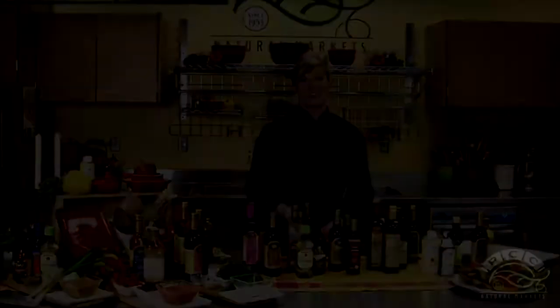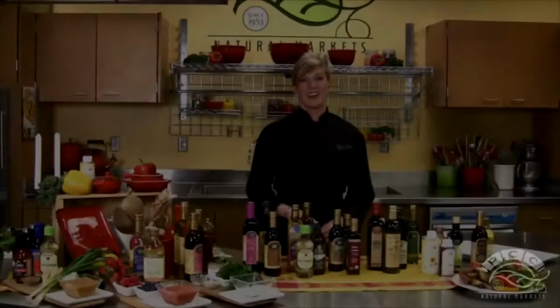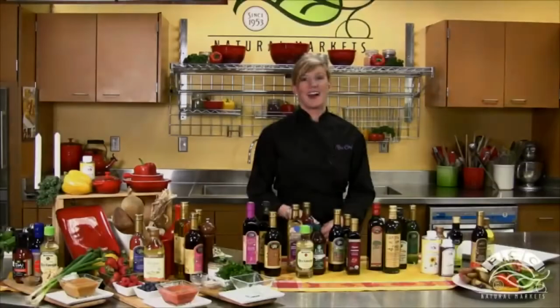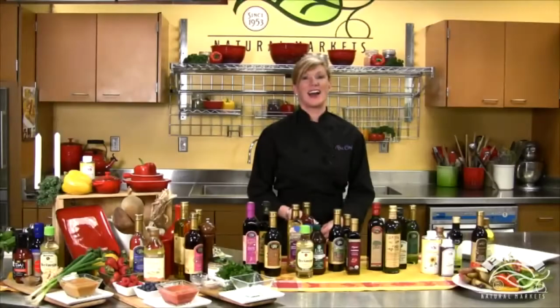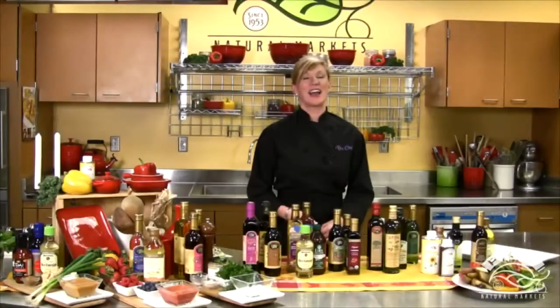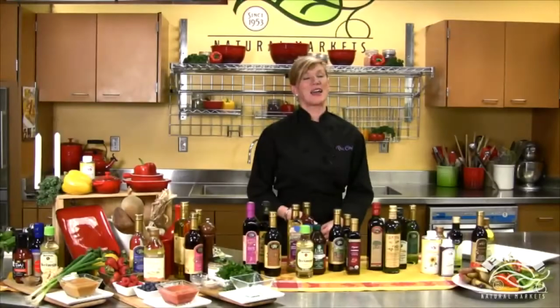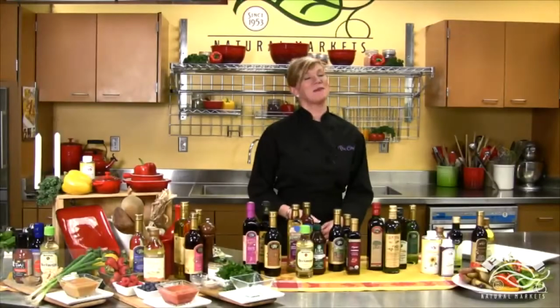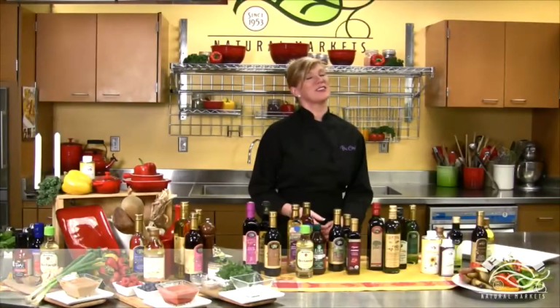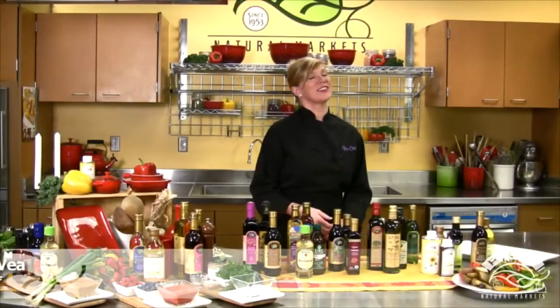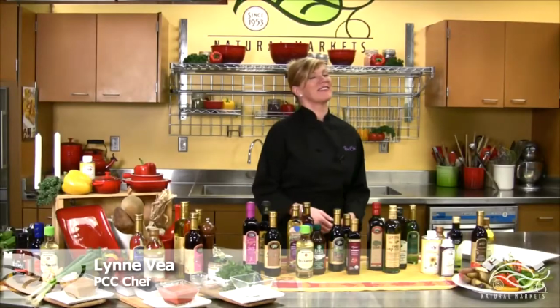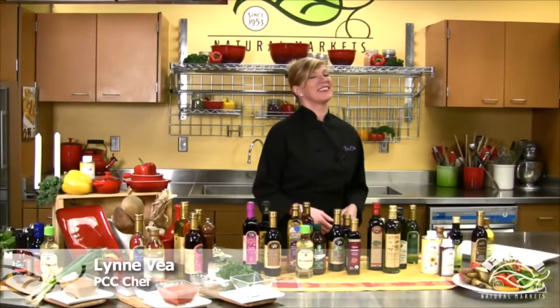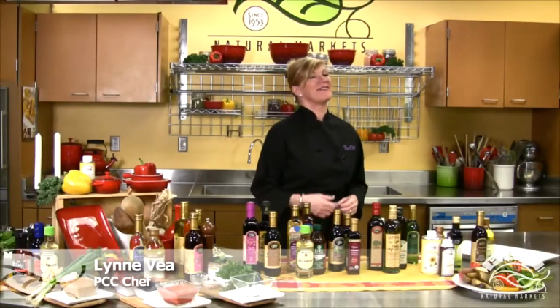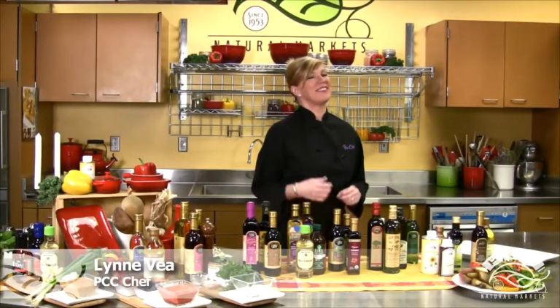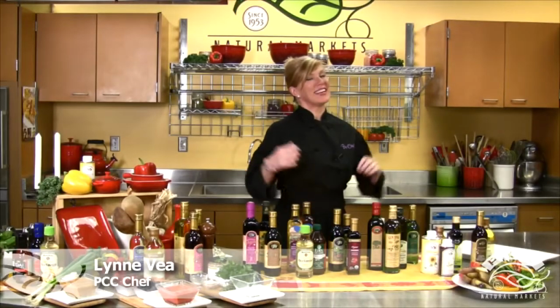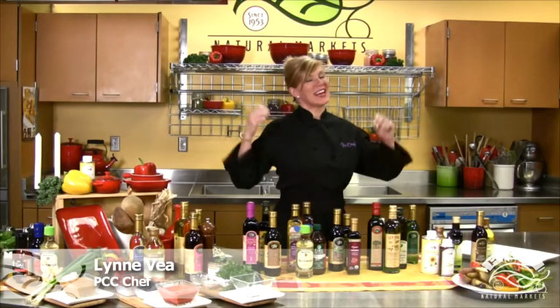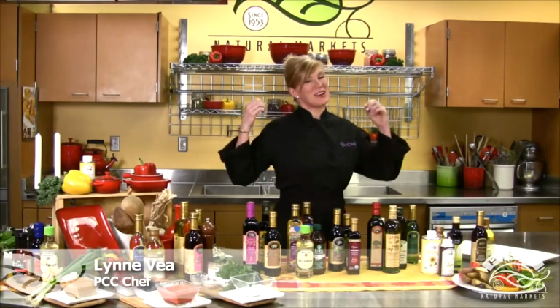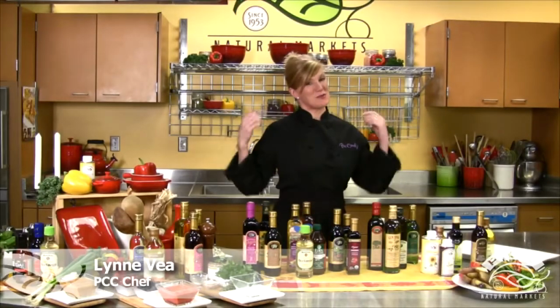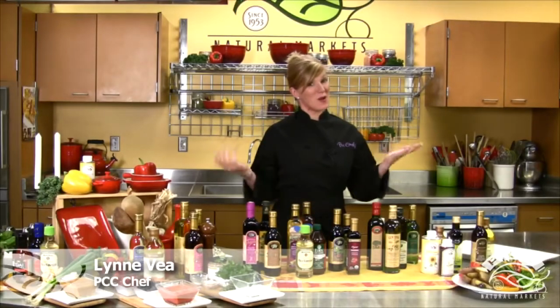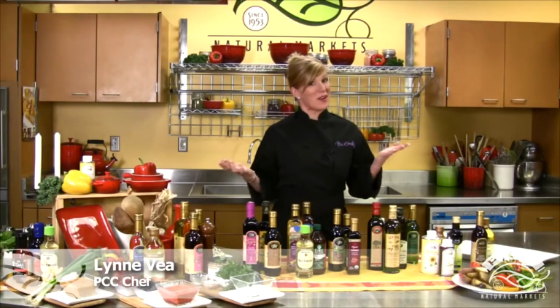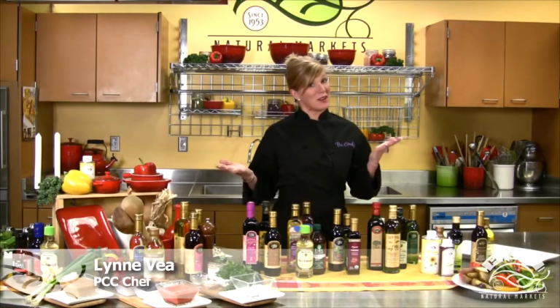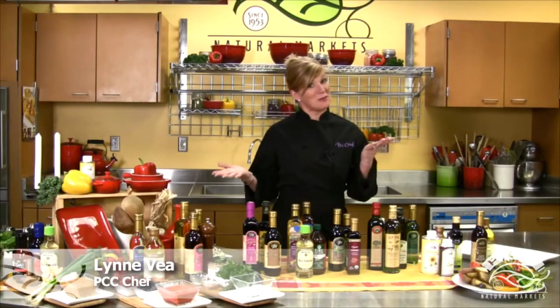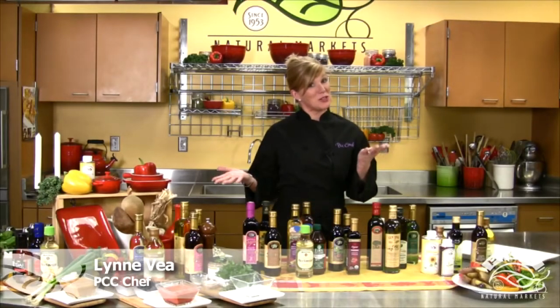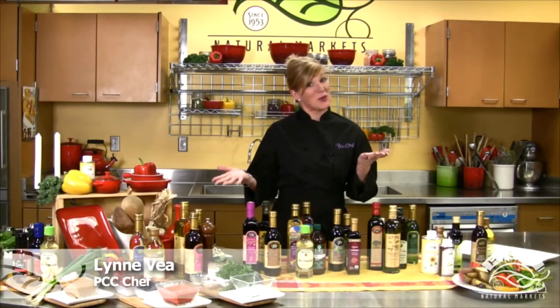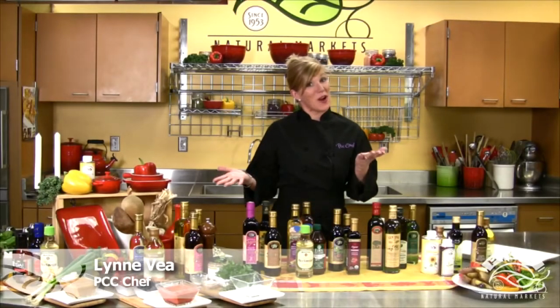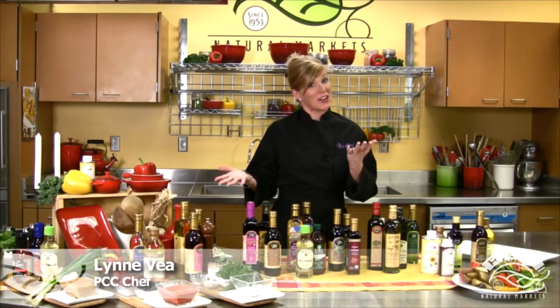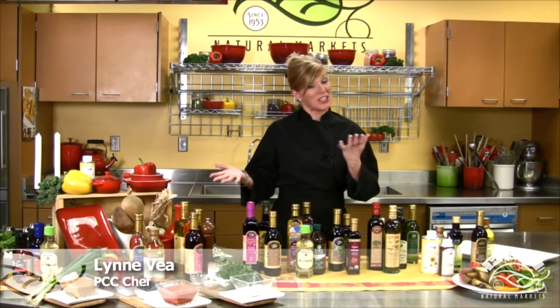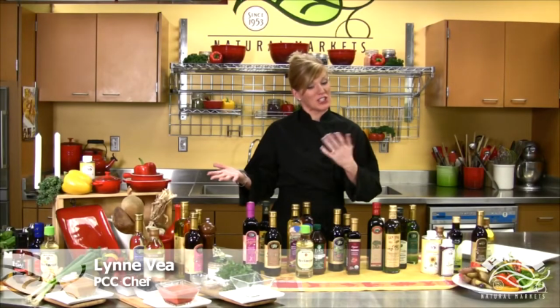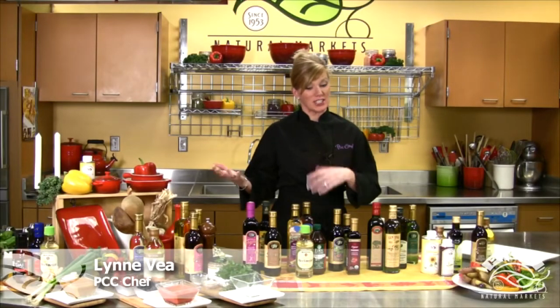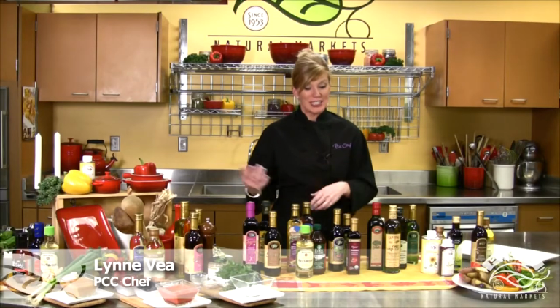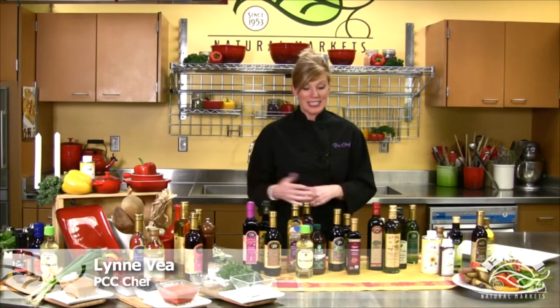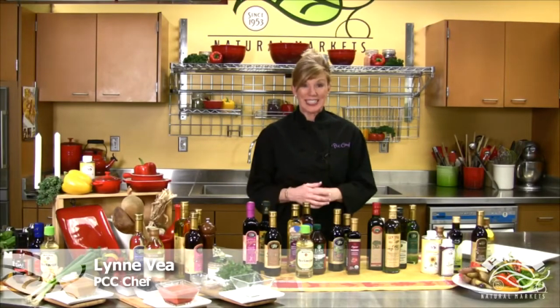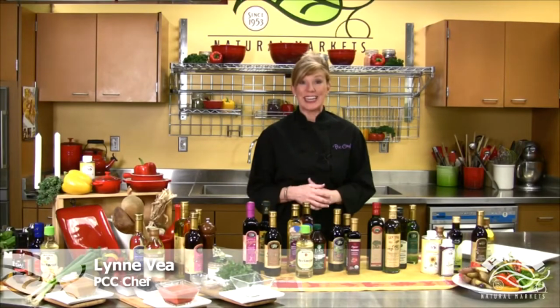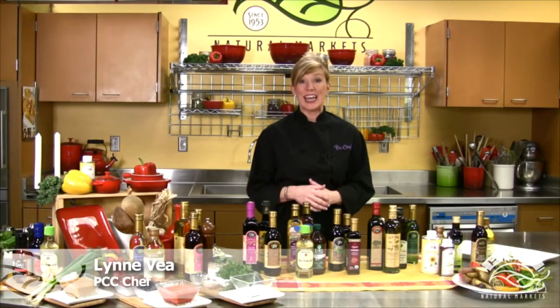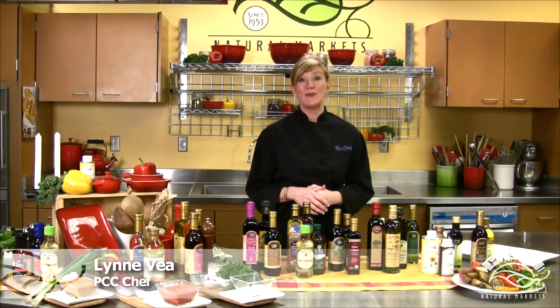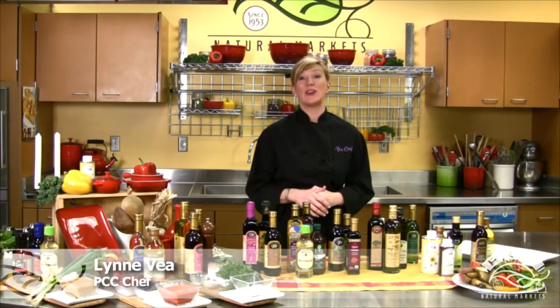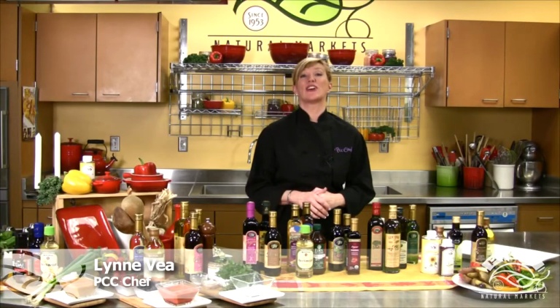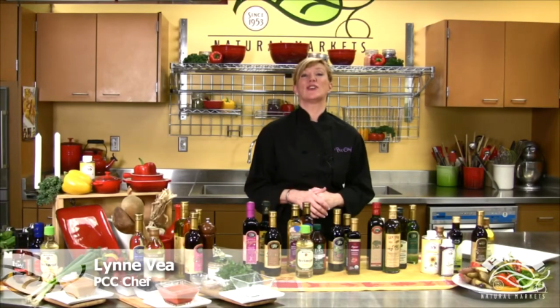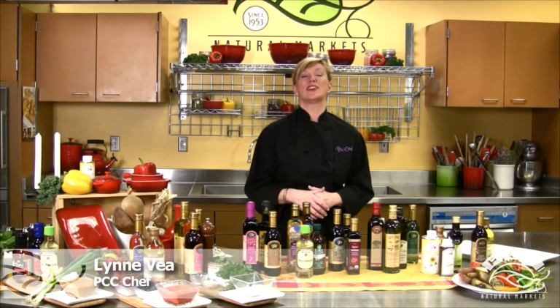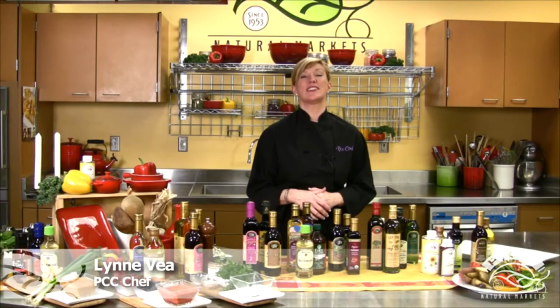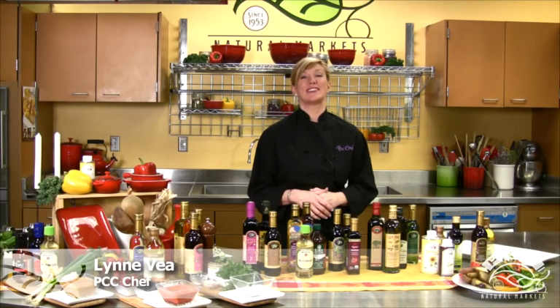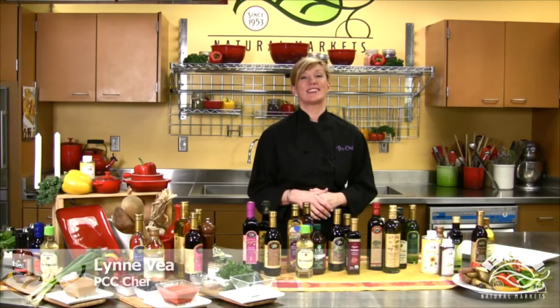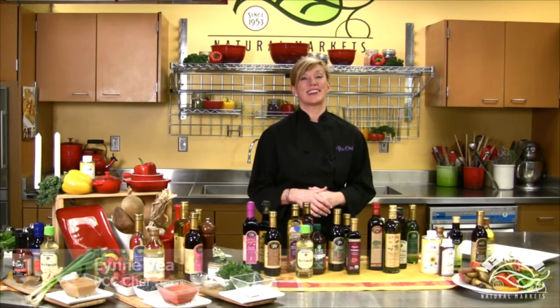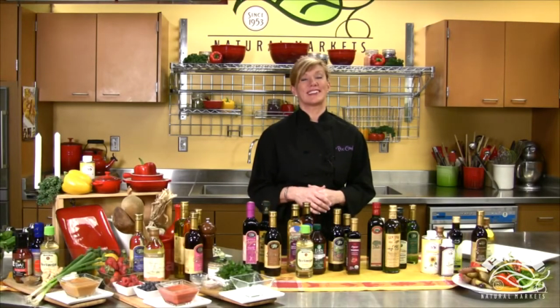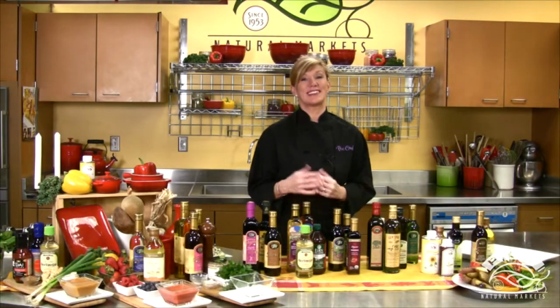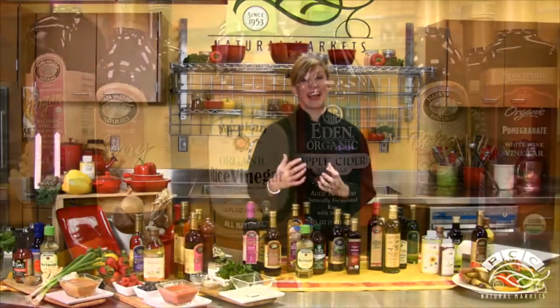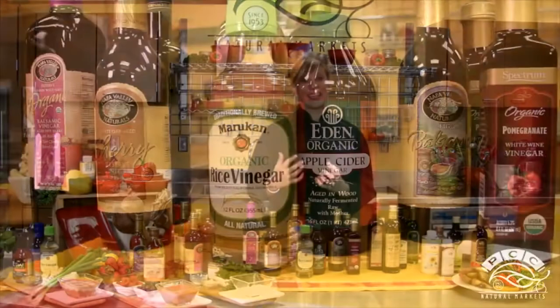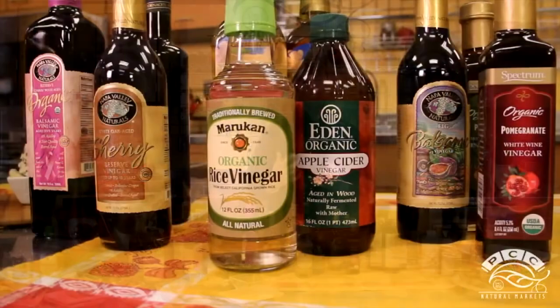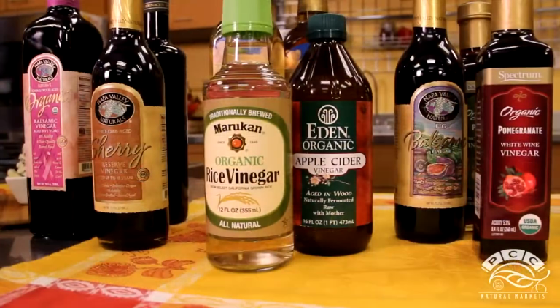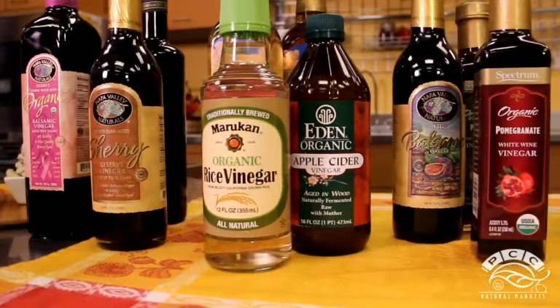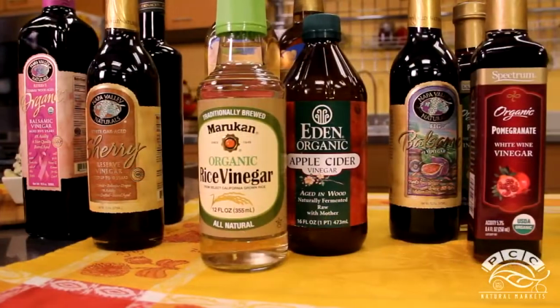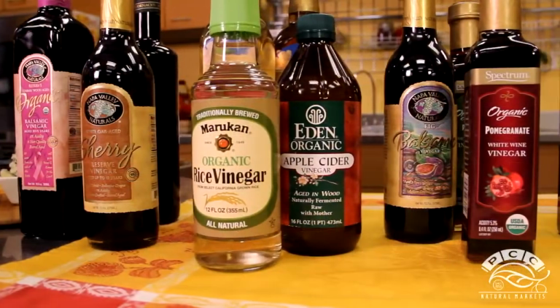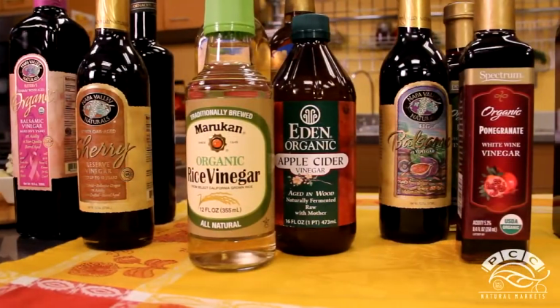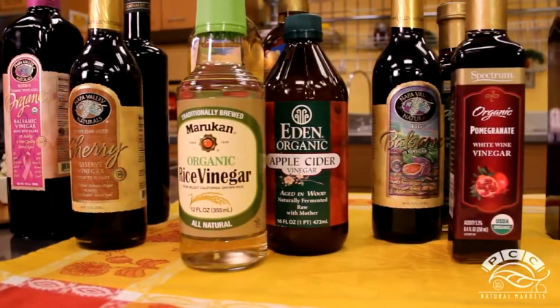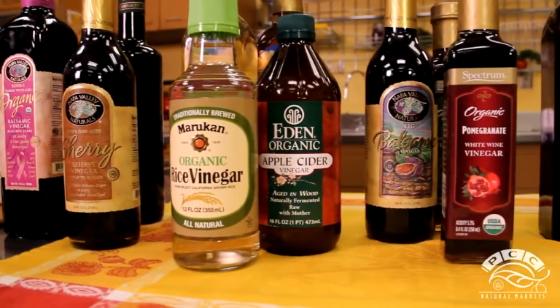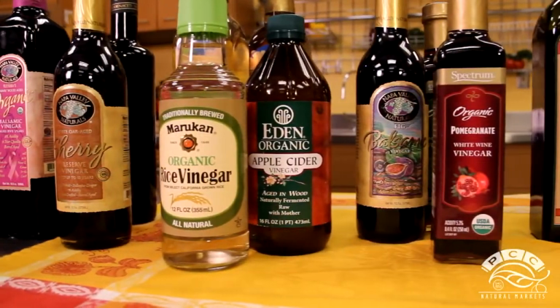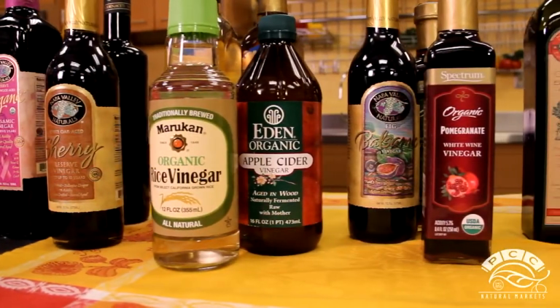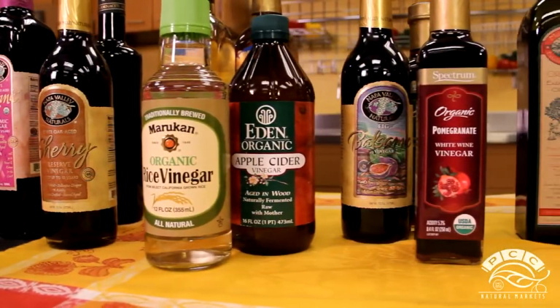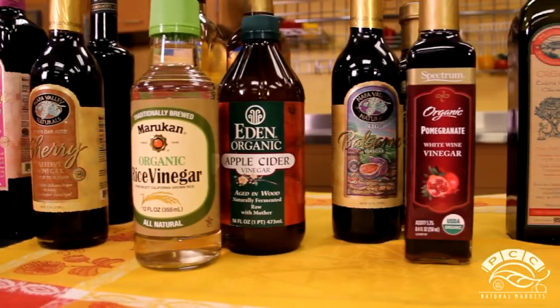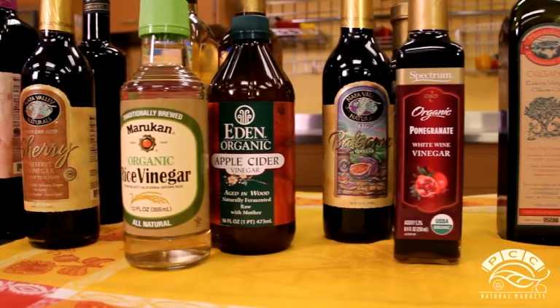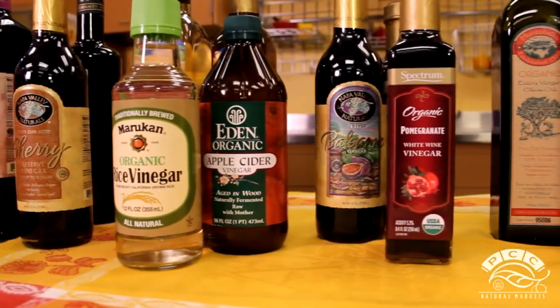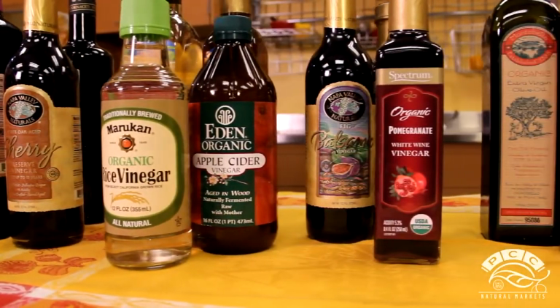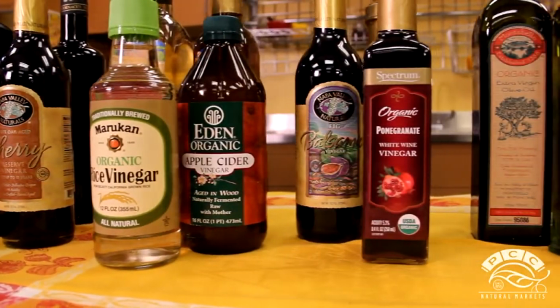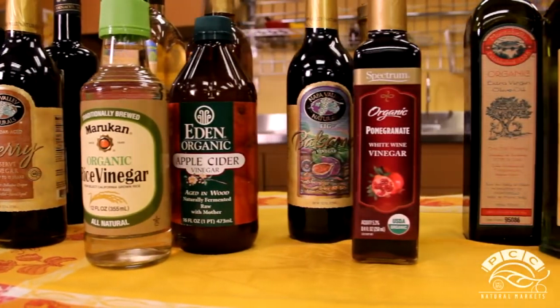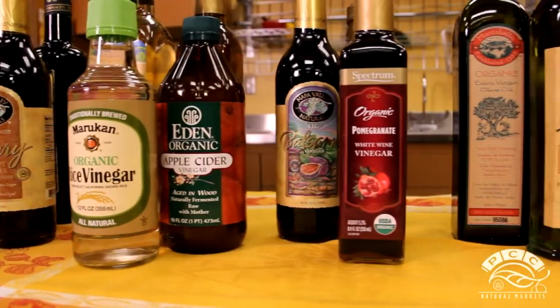Hi, I'm Chef Lynn Villa and welcome to our kitchen. Today we are going to discuss salad dressings, vinaigrettes in particular.